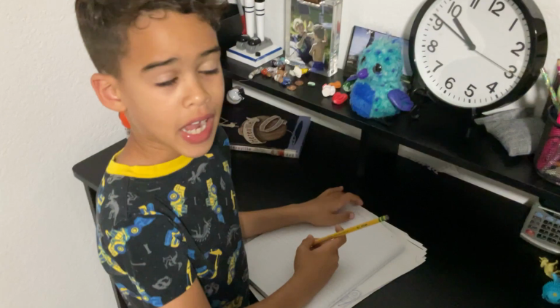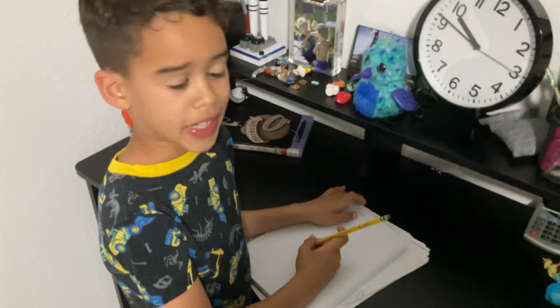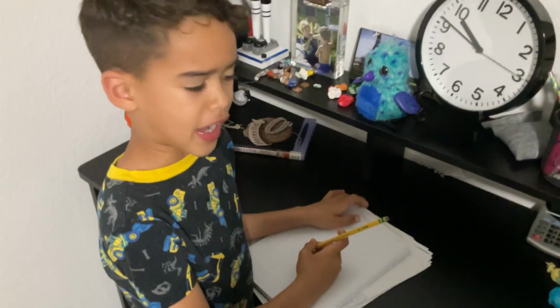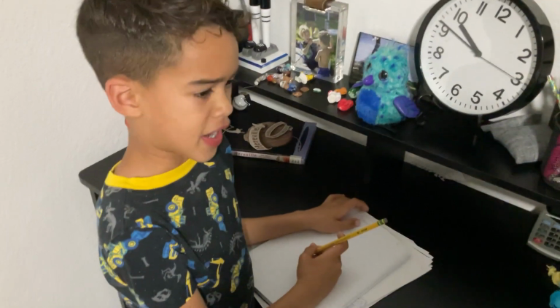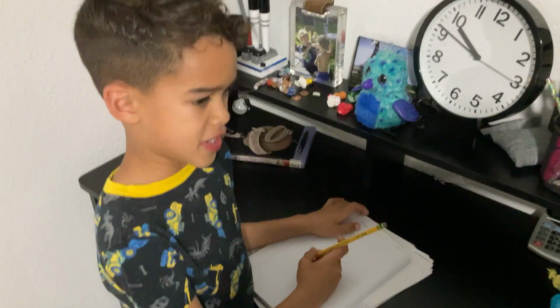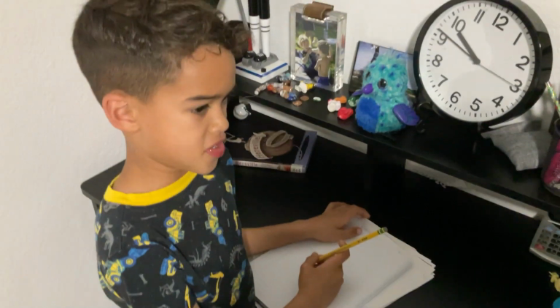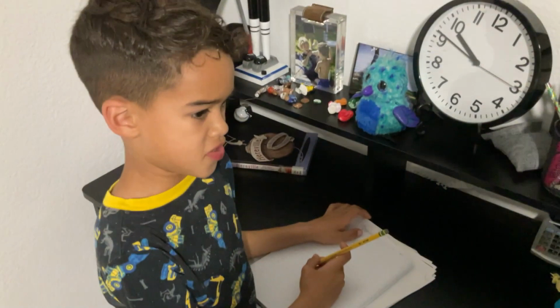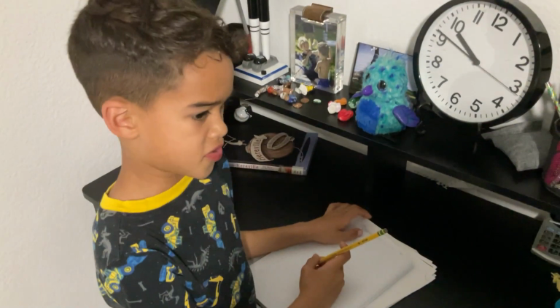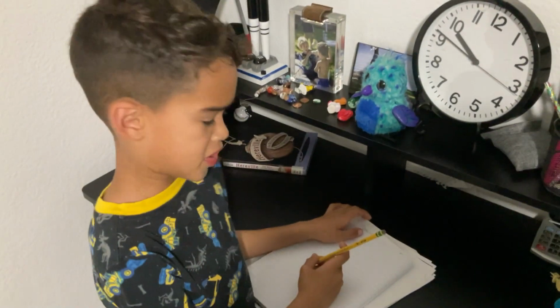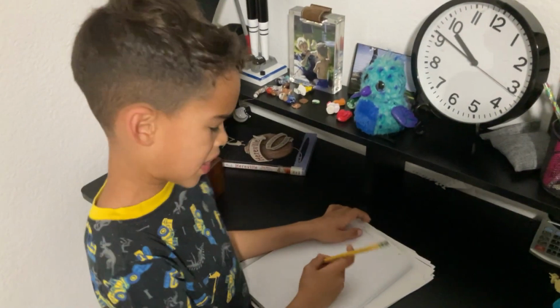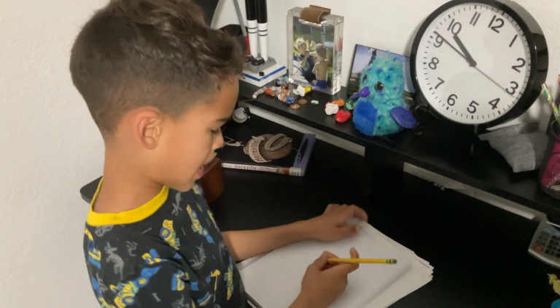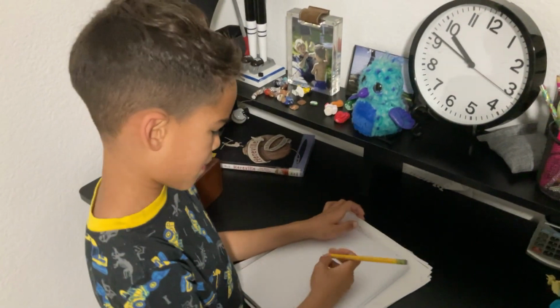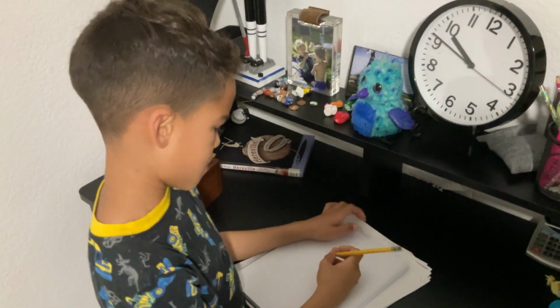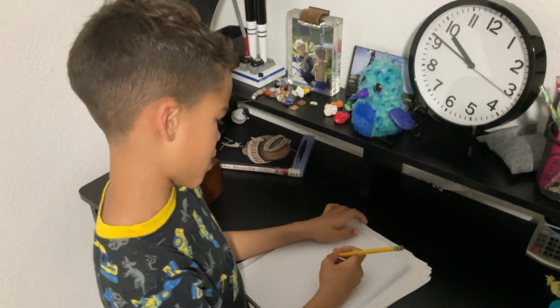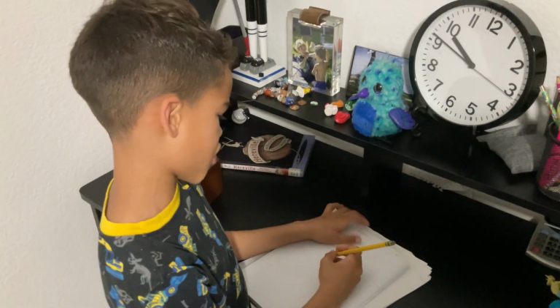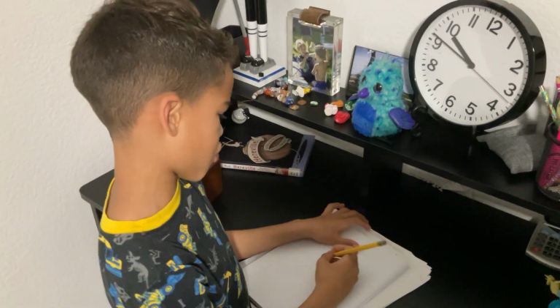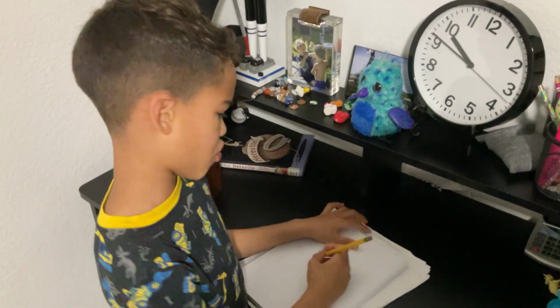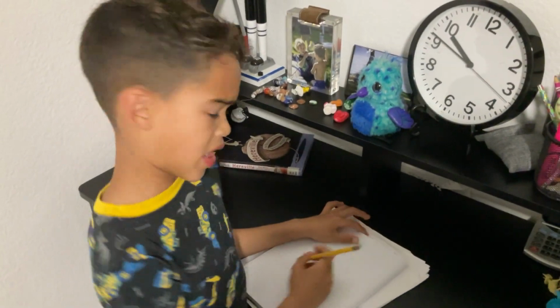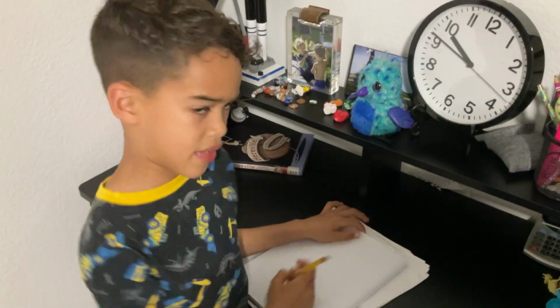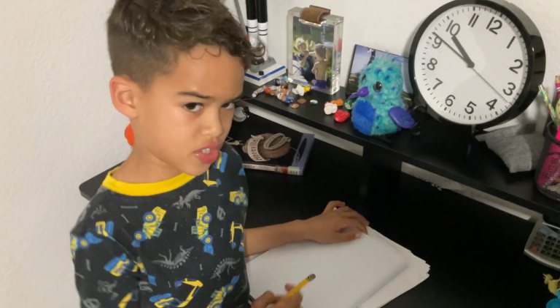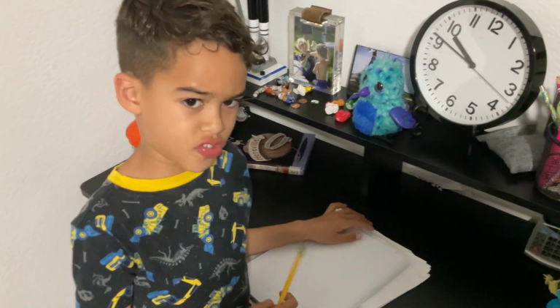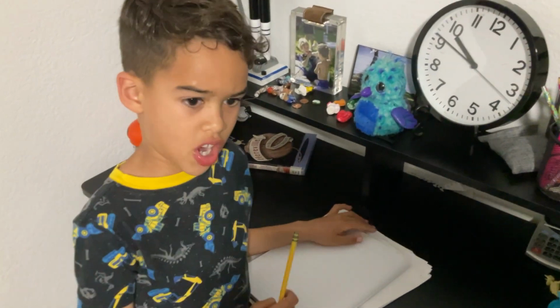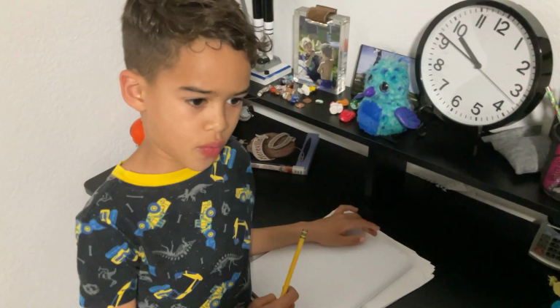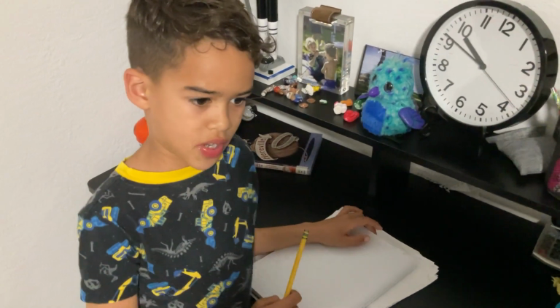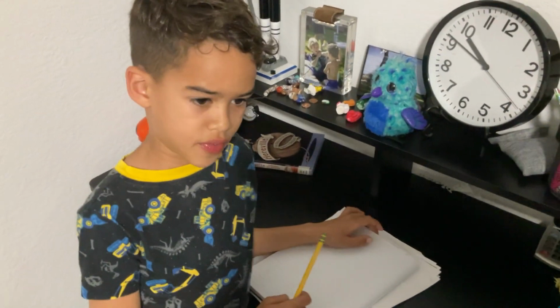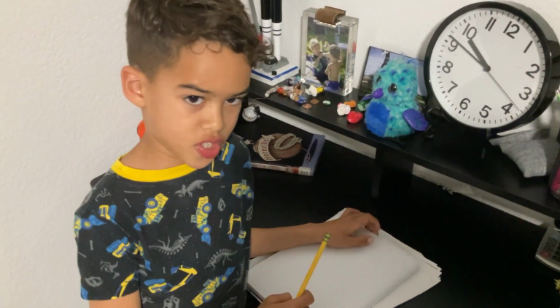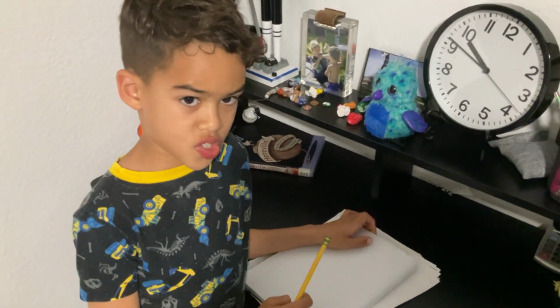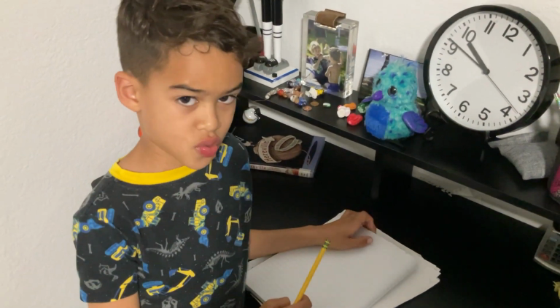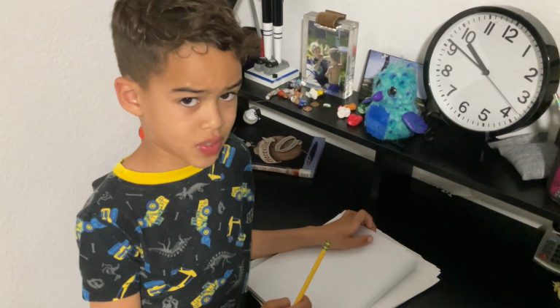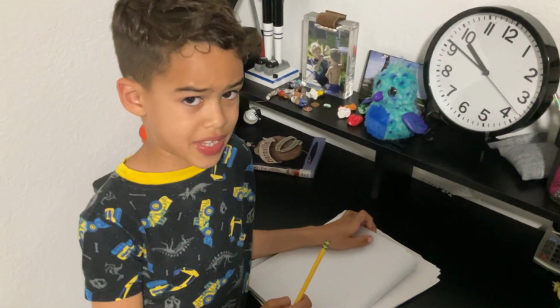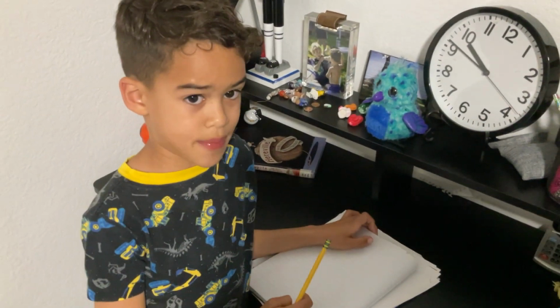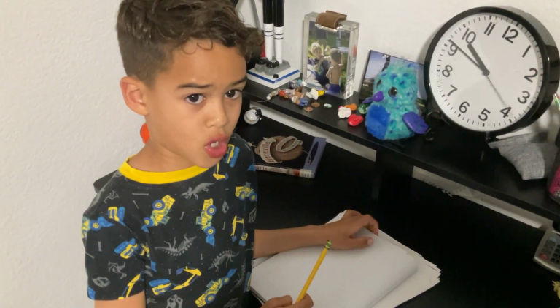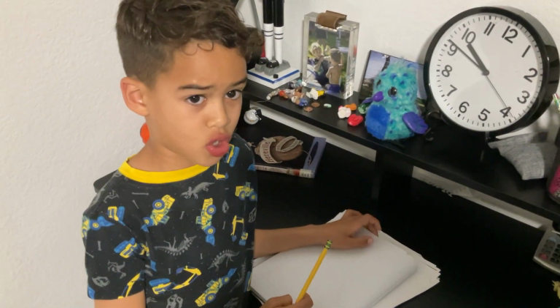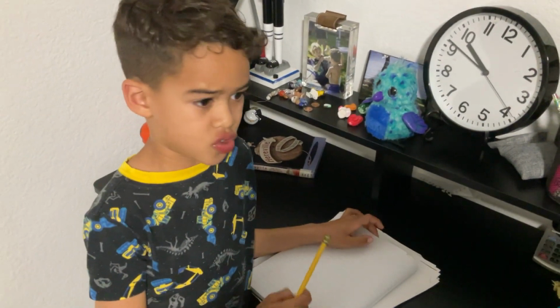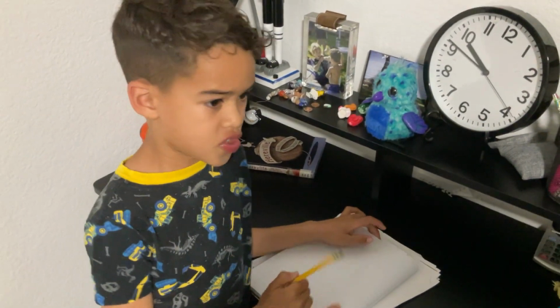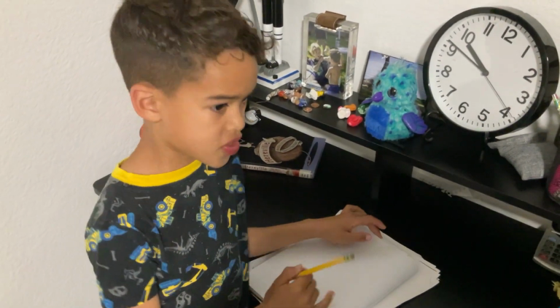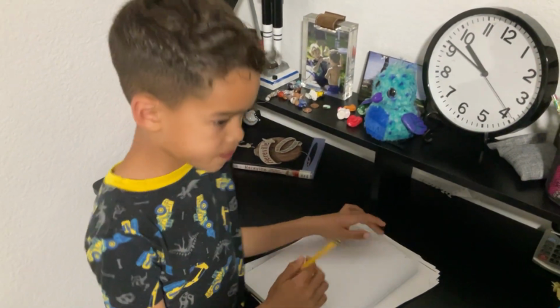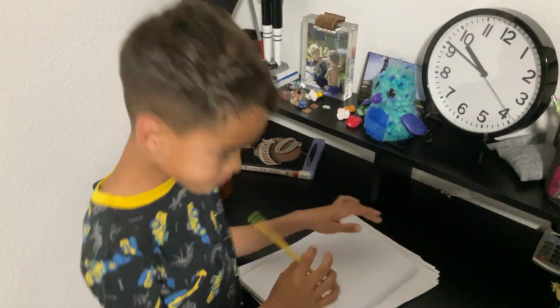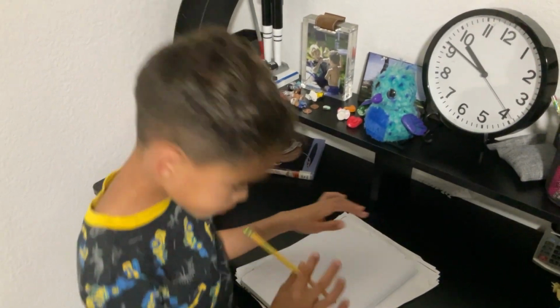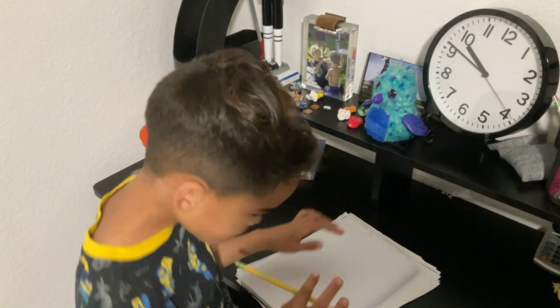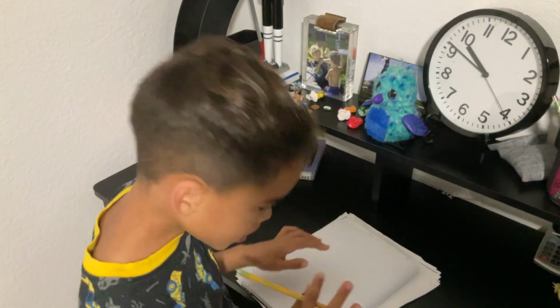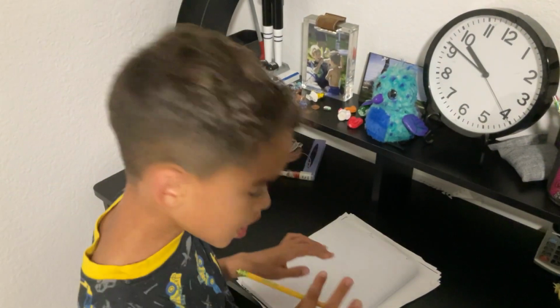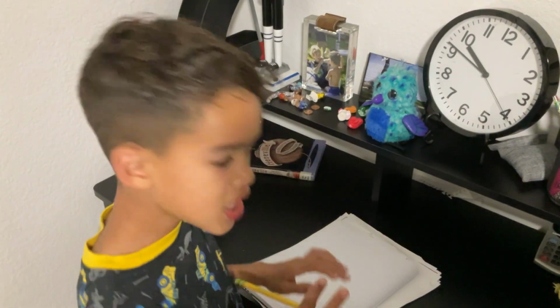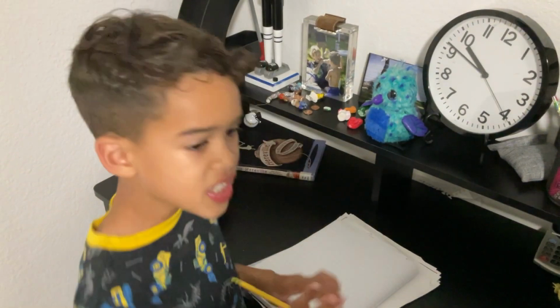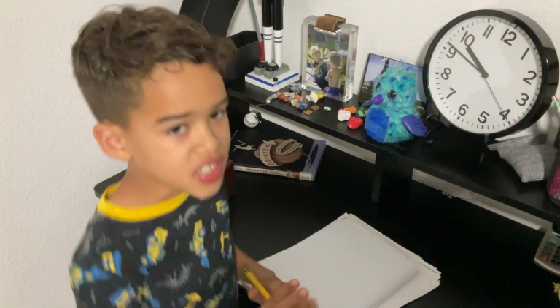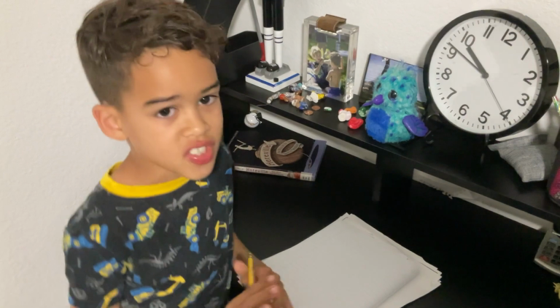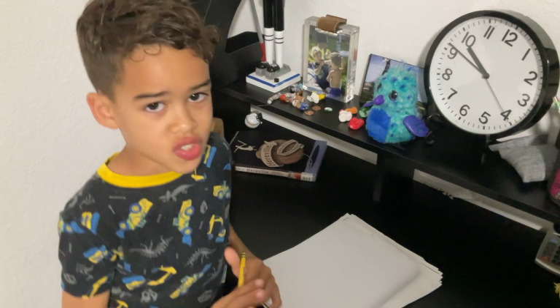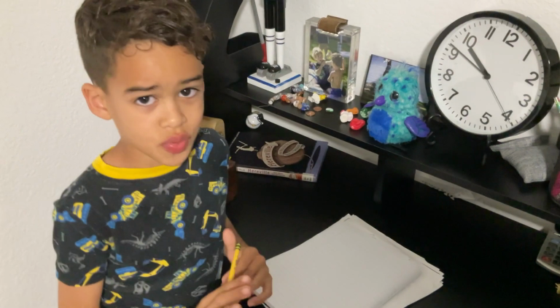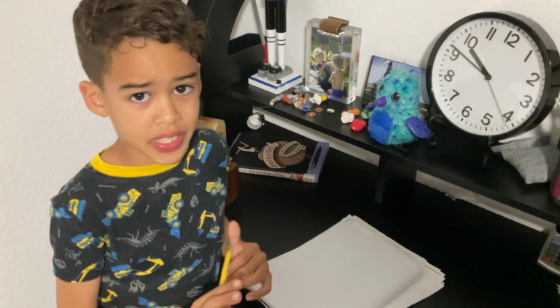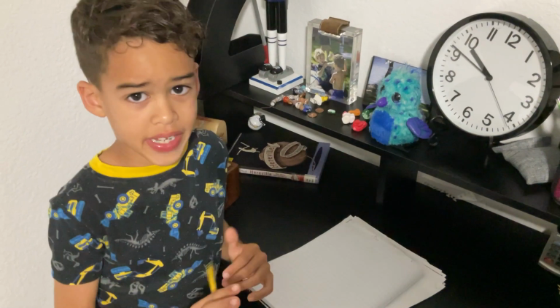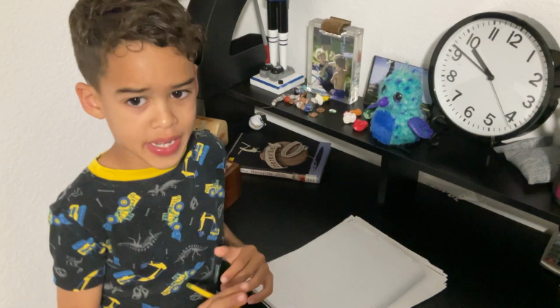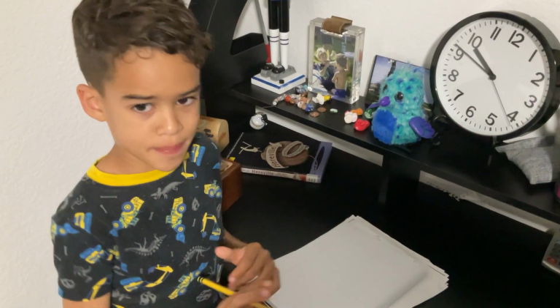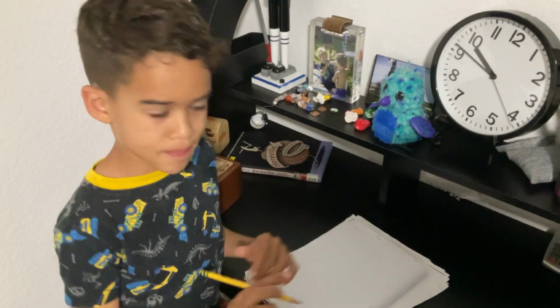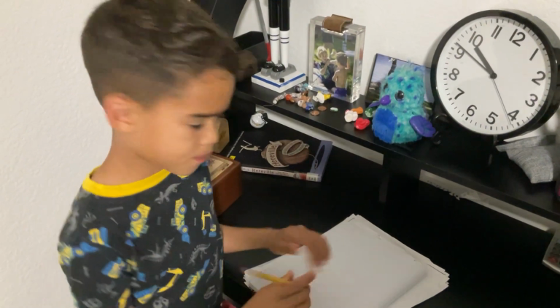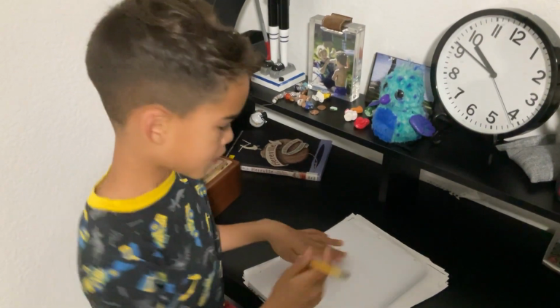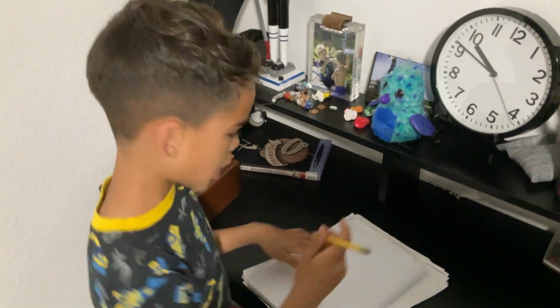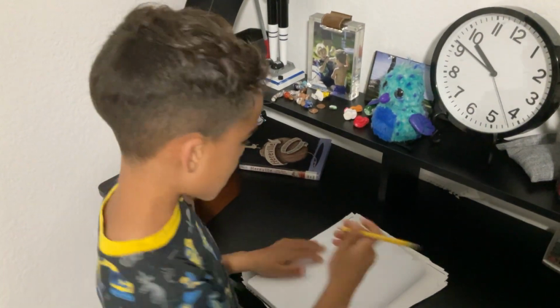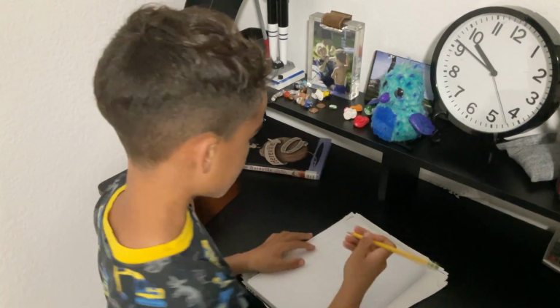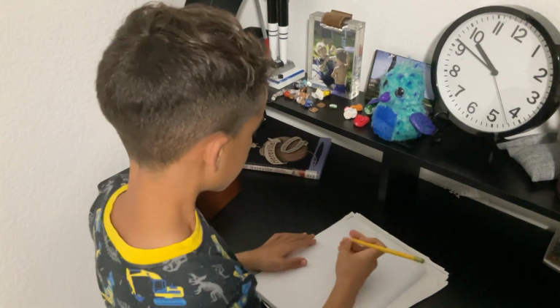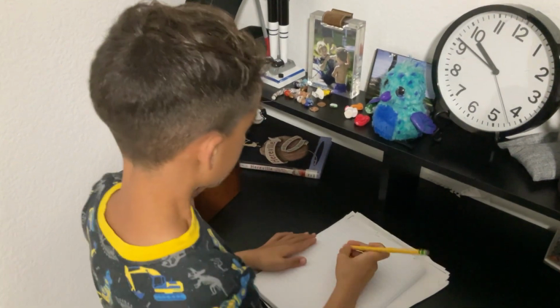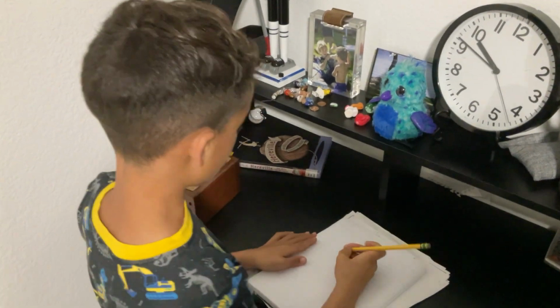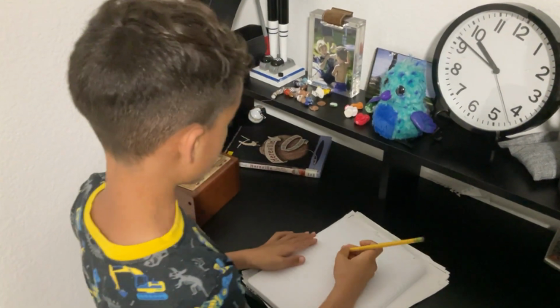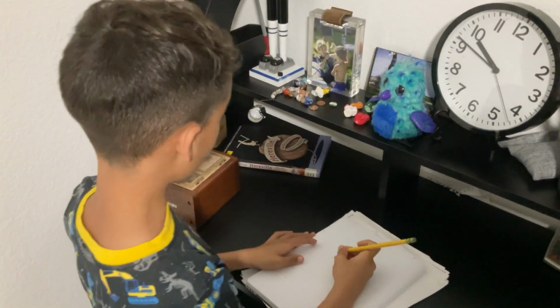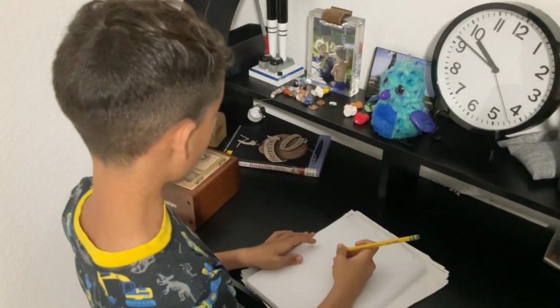Hi guys, today I'm going to be showing you how to draw one of the squirting guards. It's a good game. Here we go!